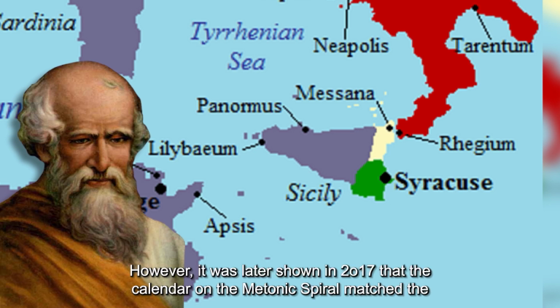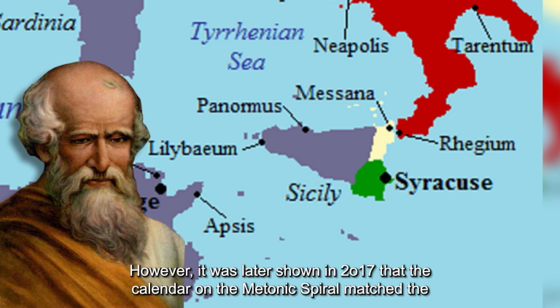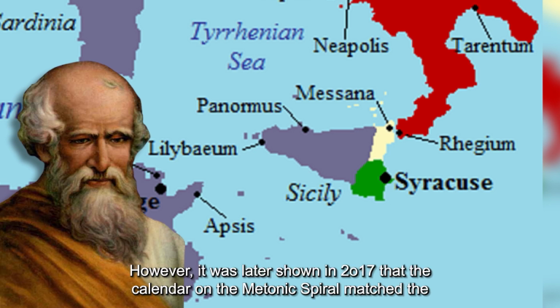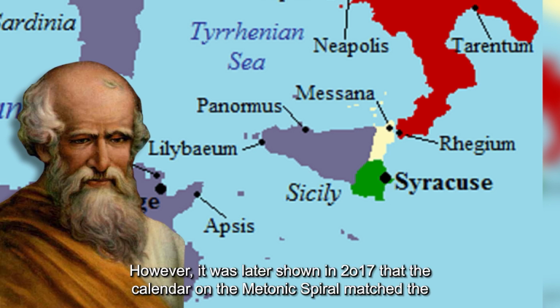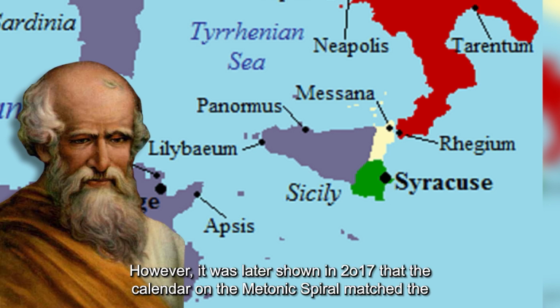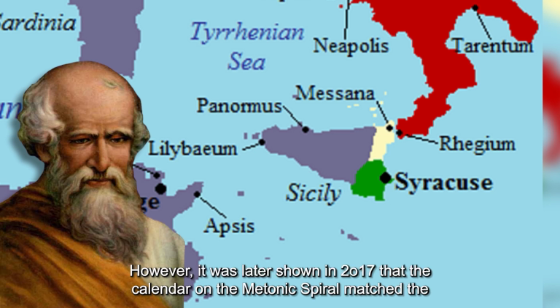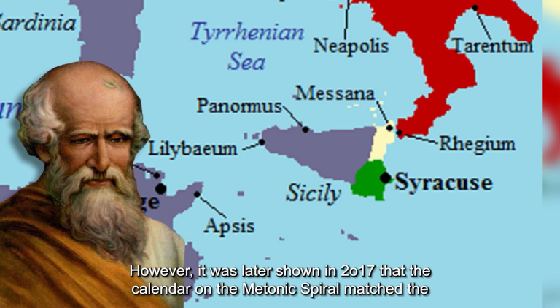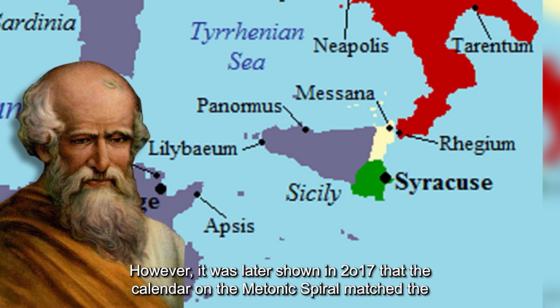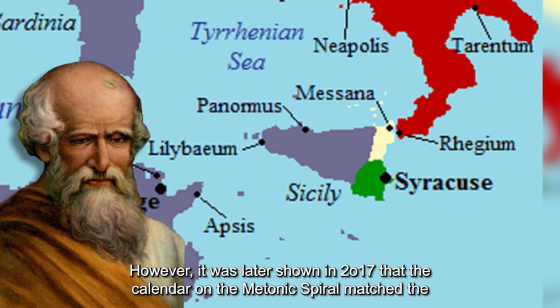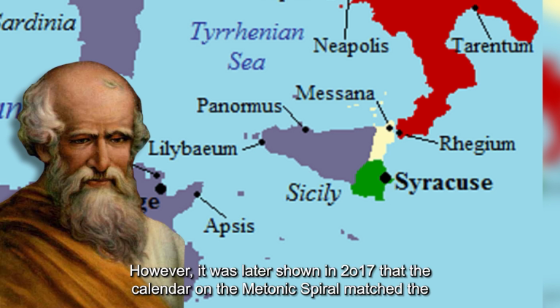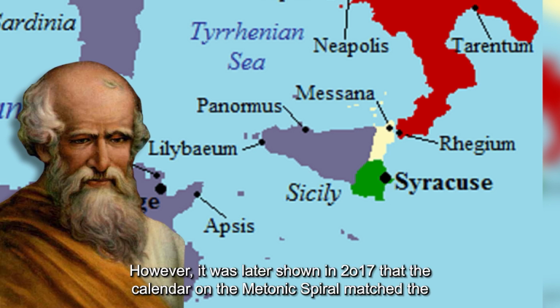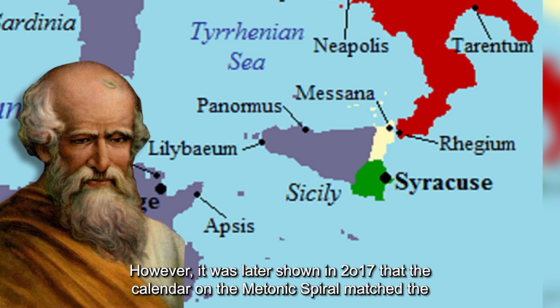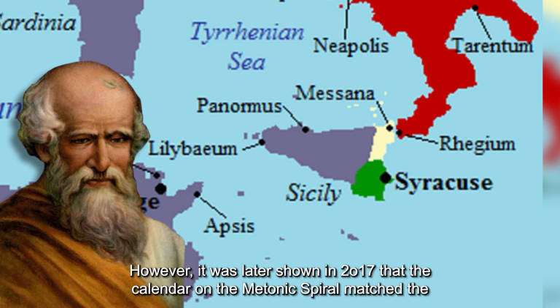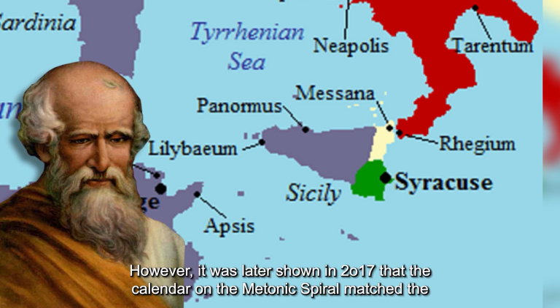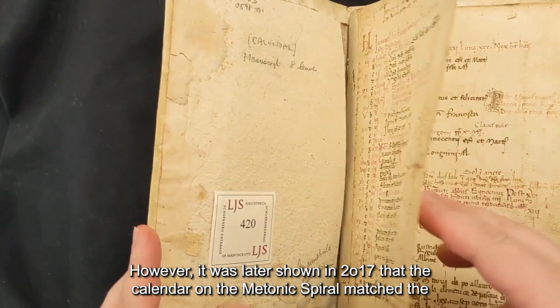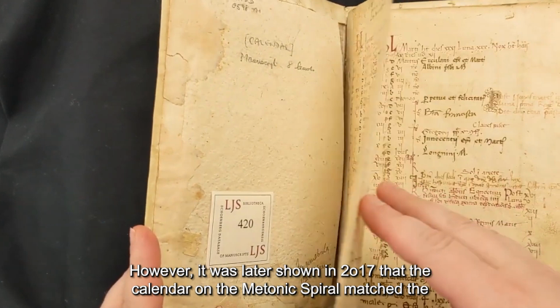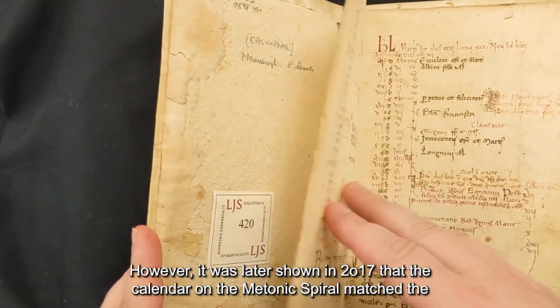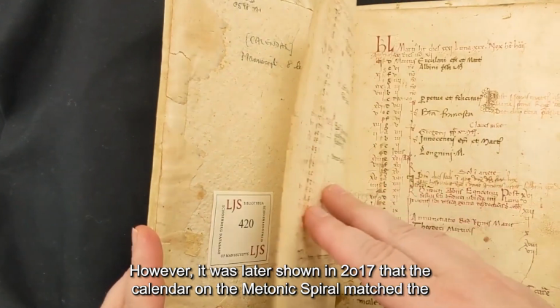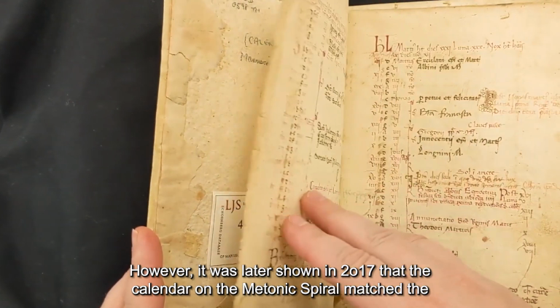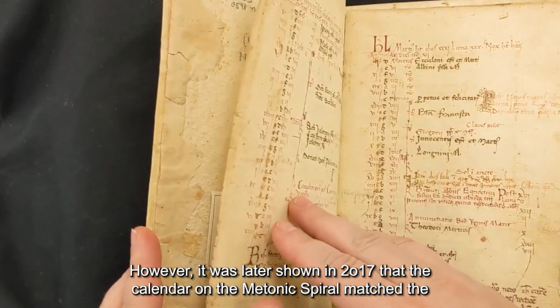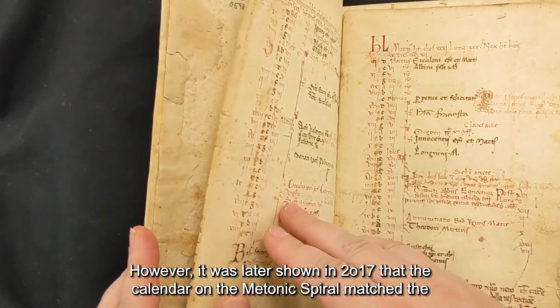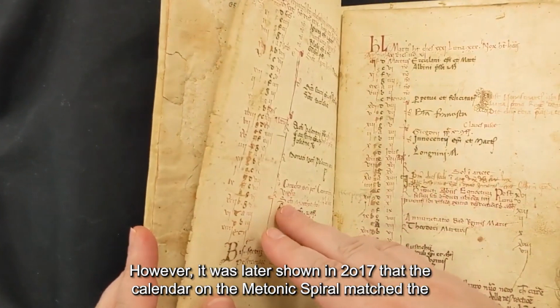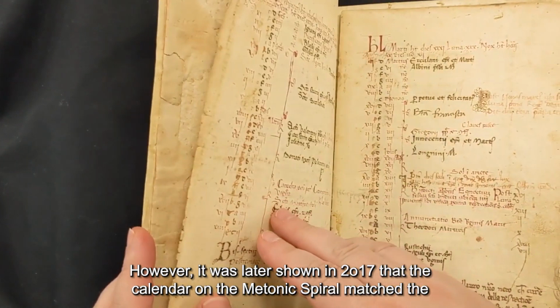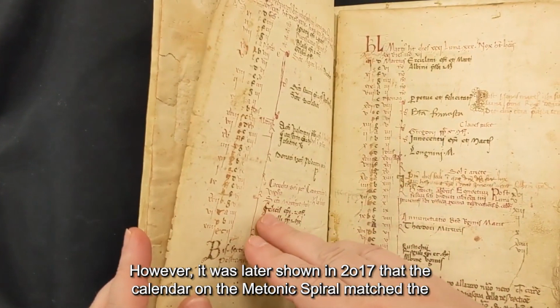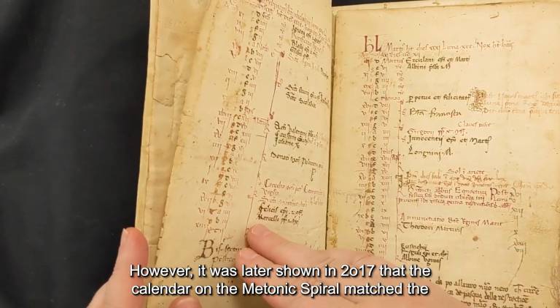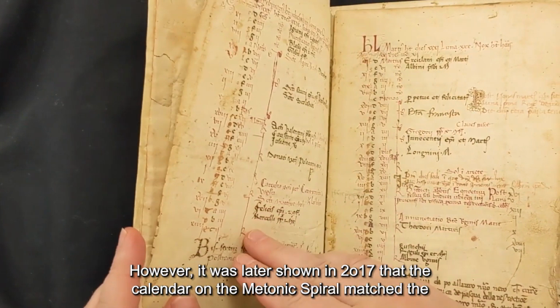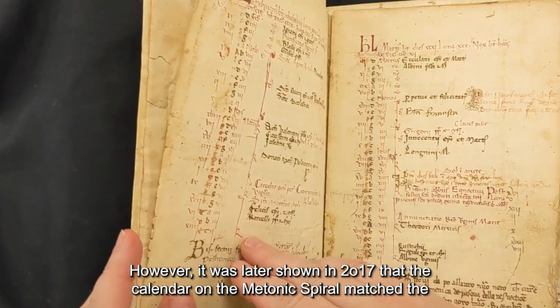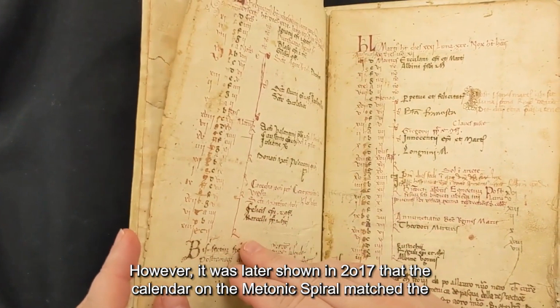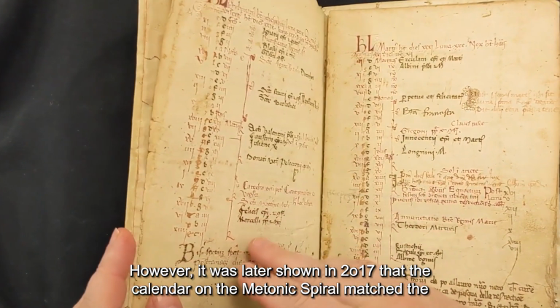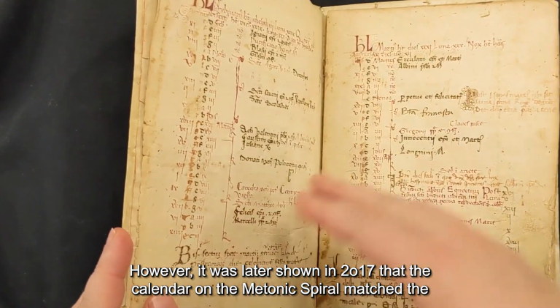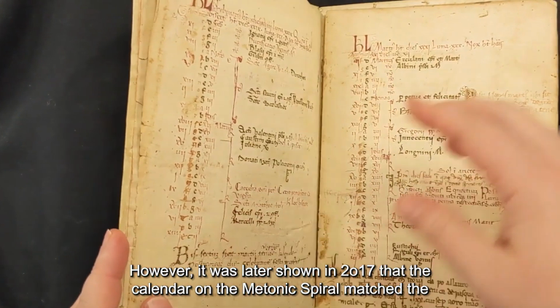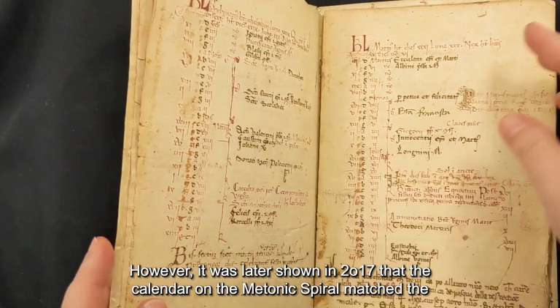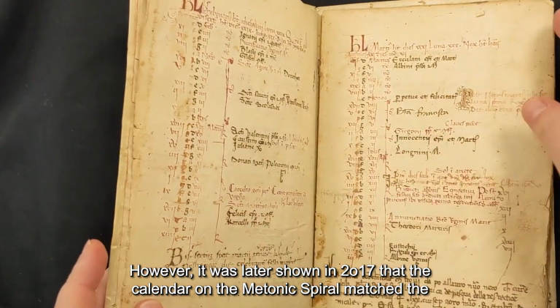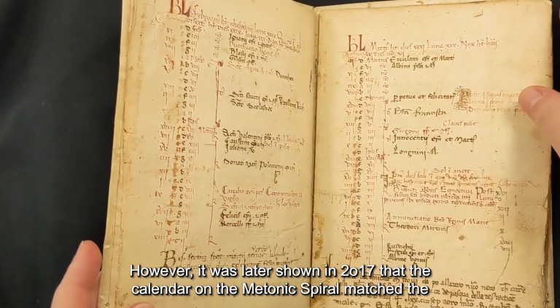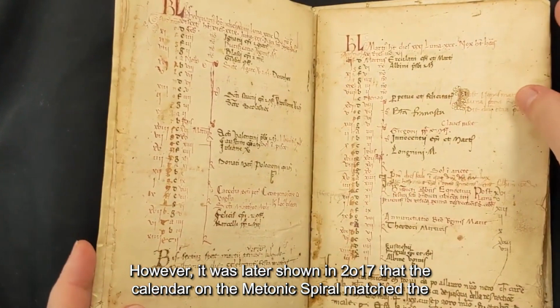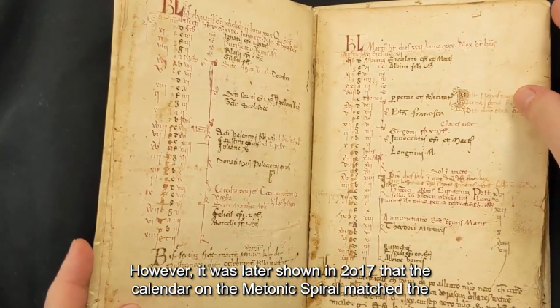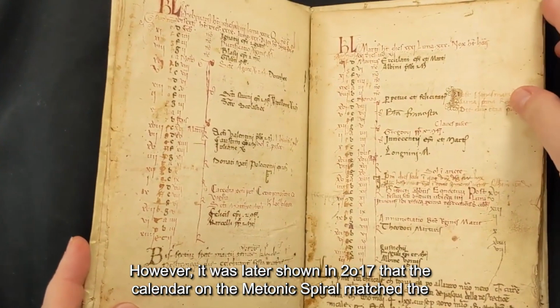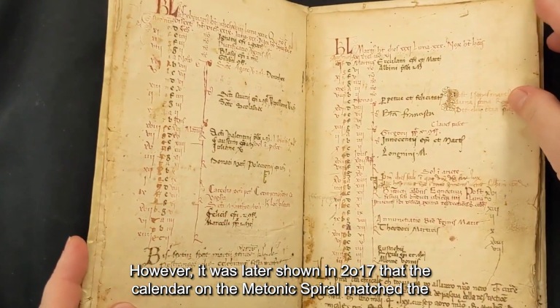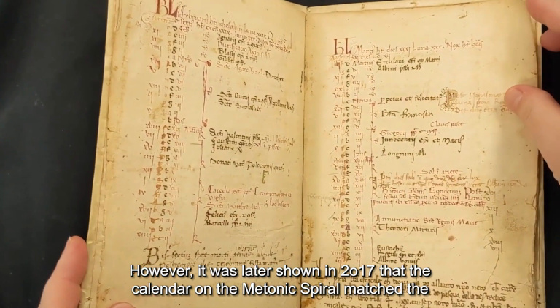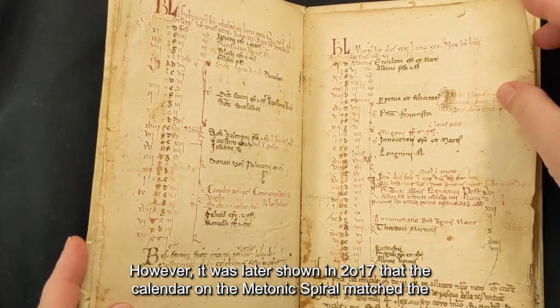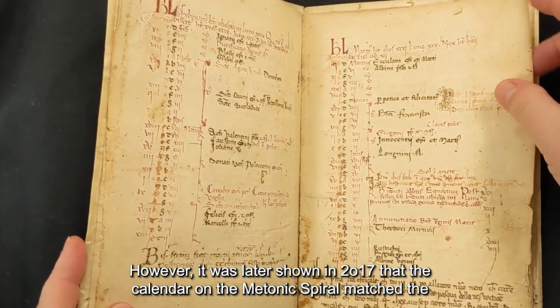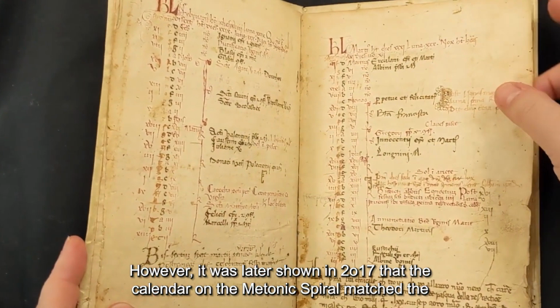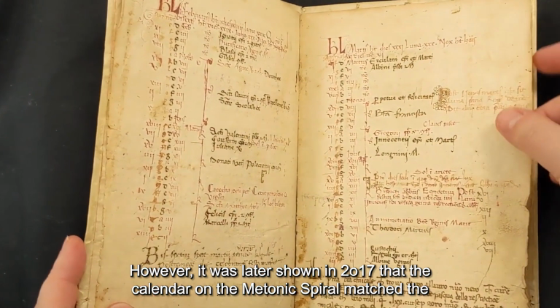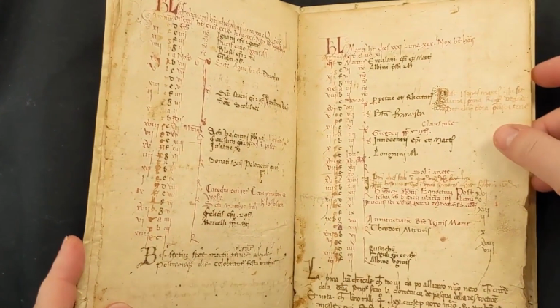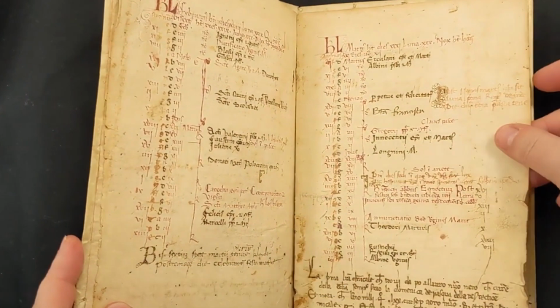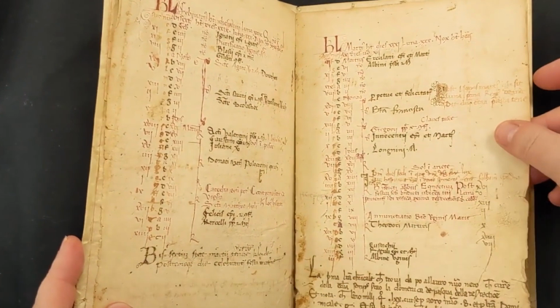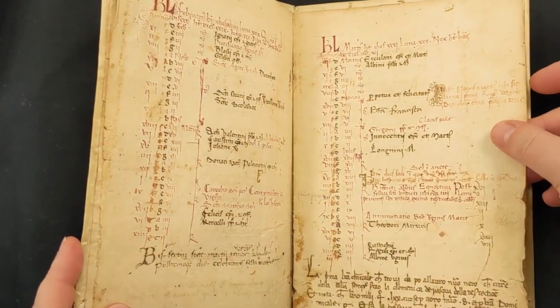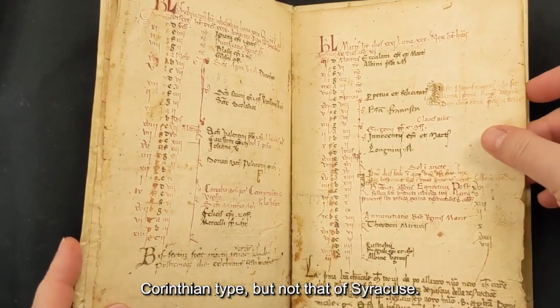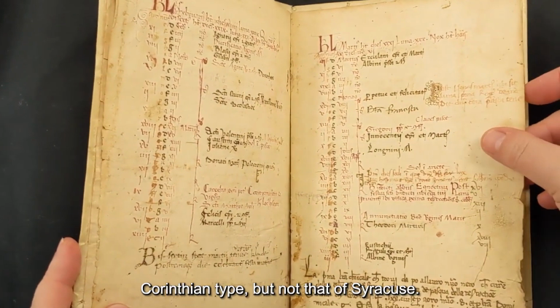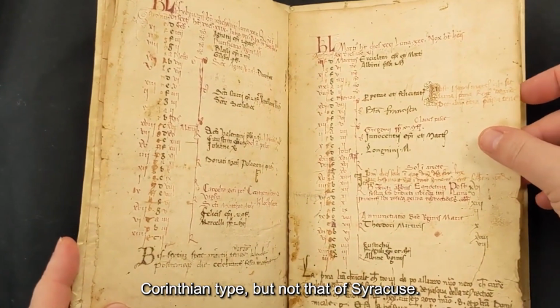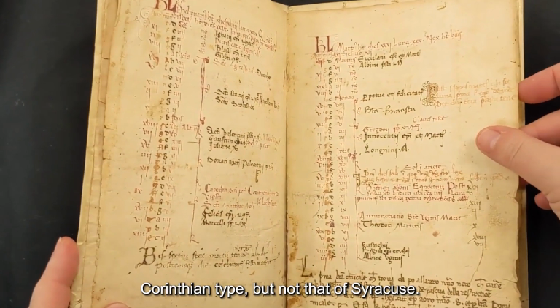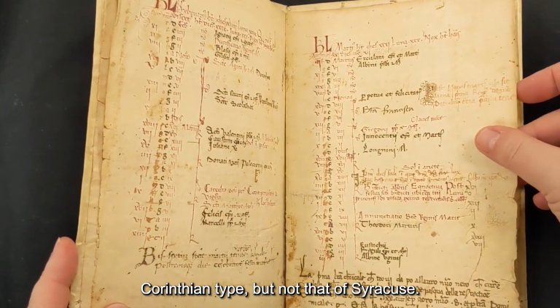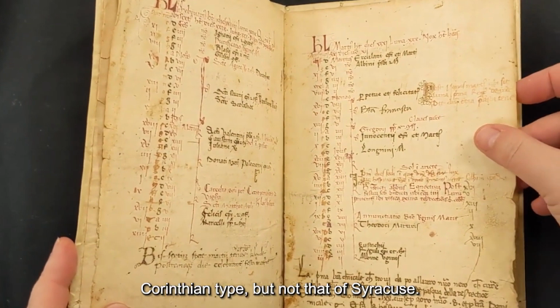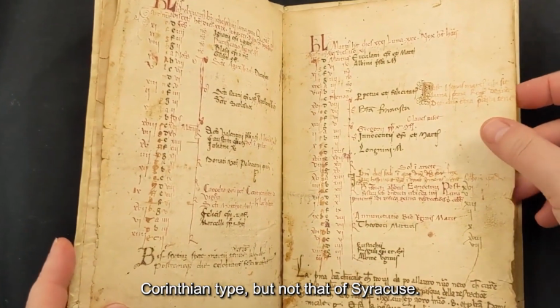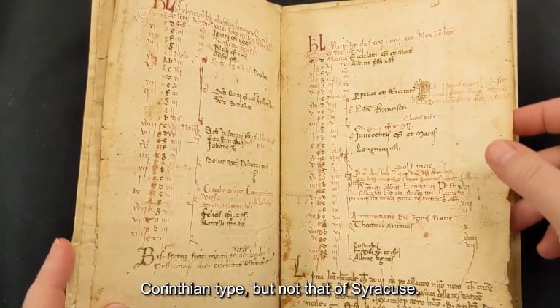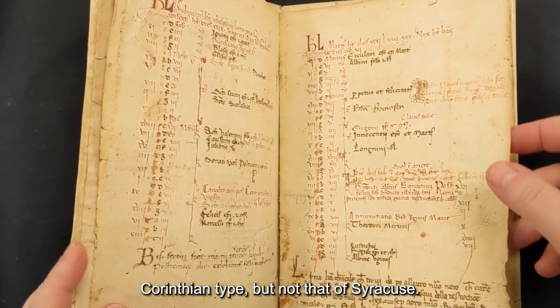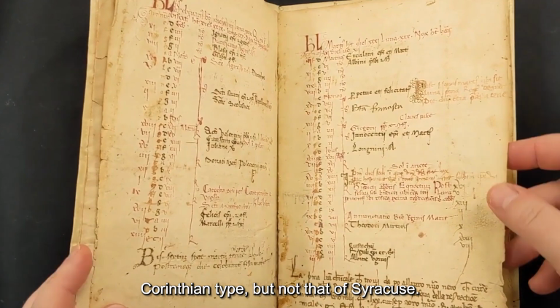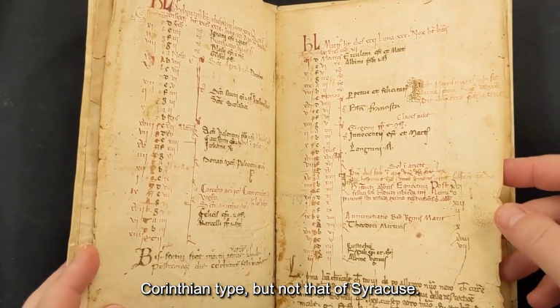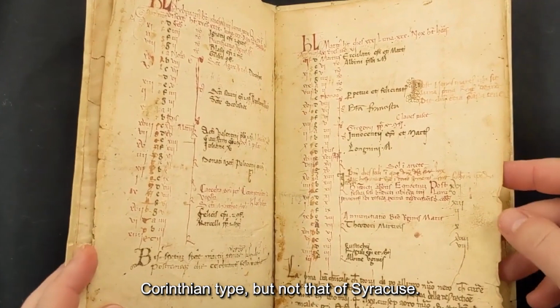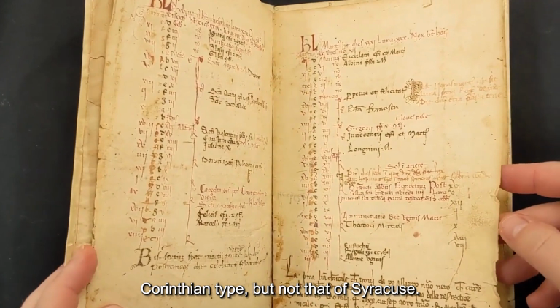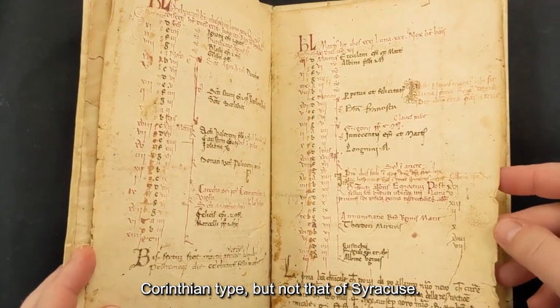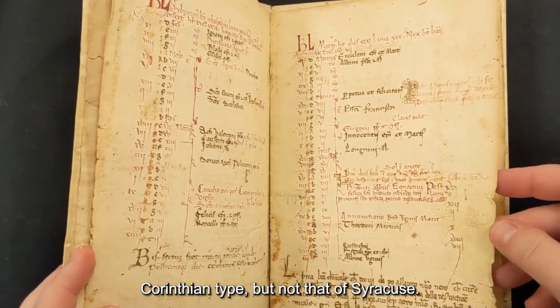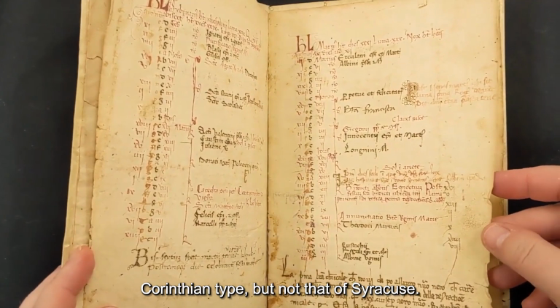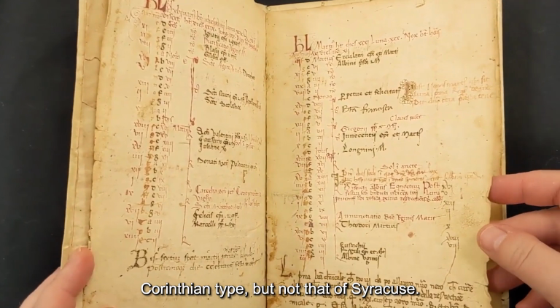However, it was later shown in 2017 that the calendar on the Metonic Spiral matched the Corinthian type, but not that of Syracuse.